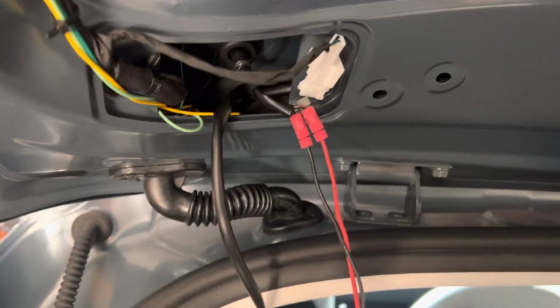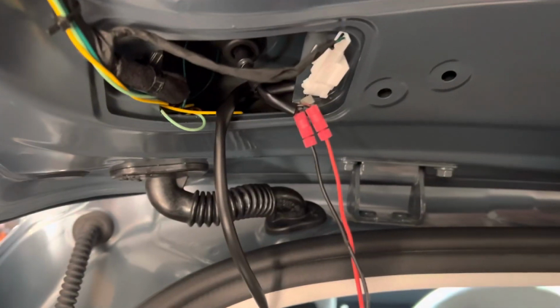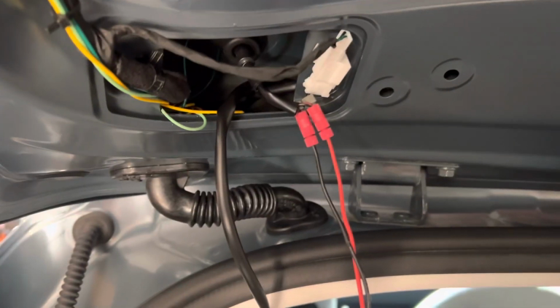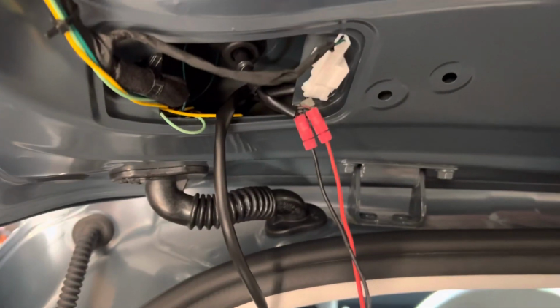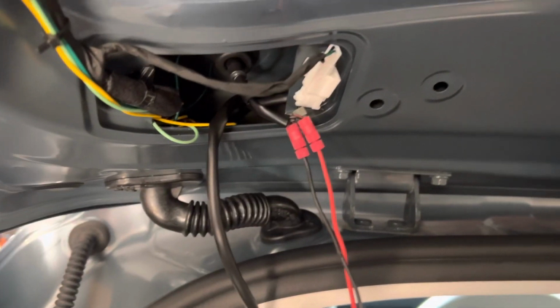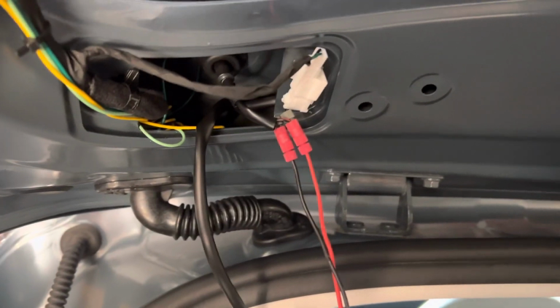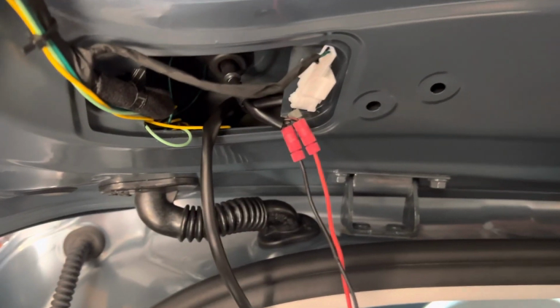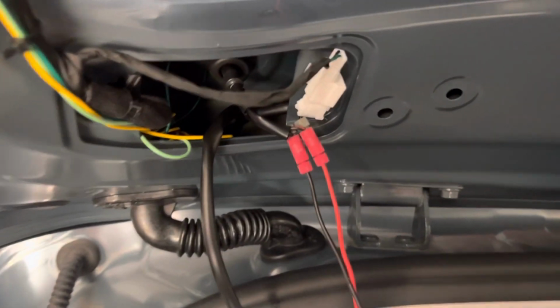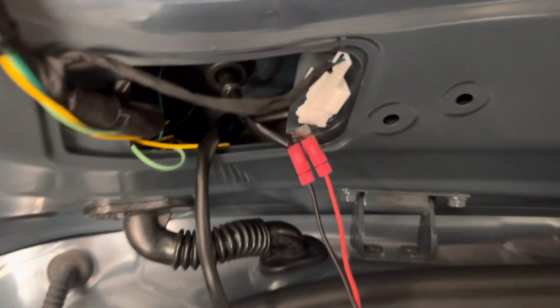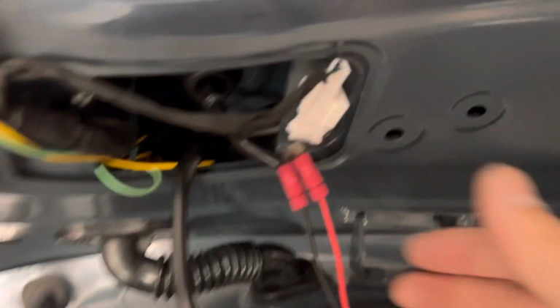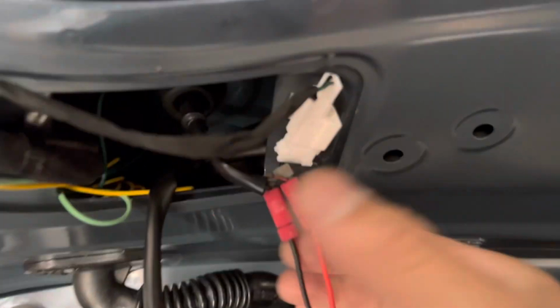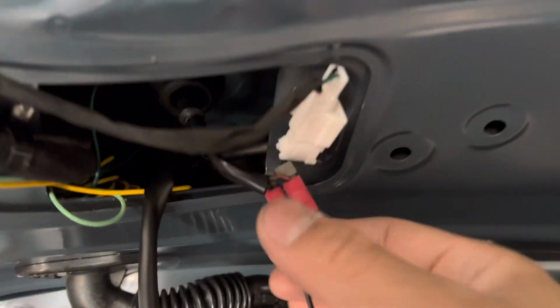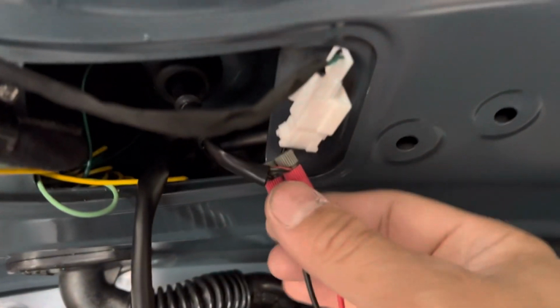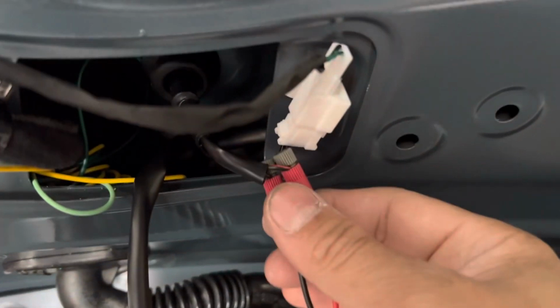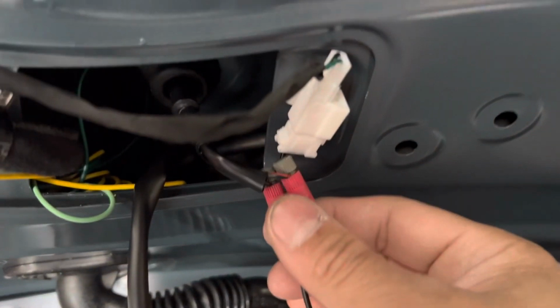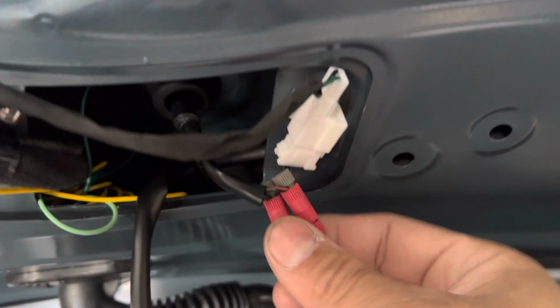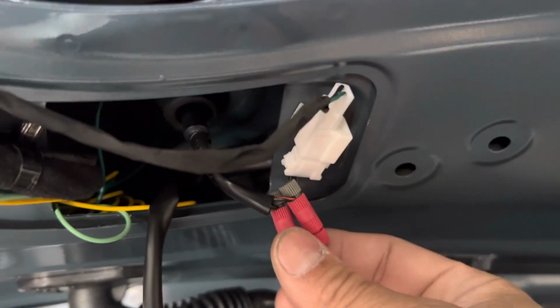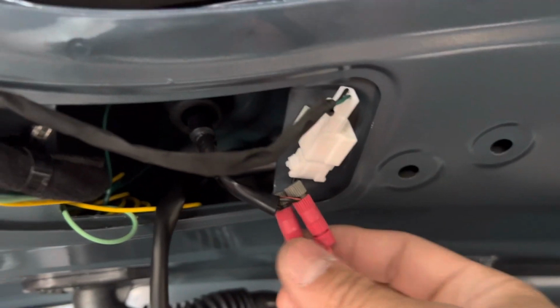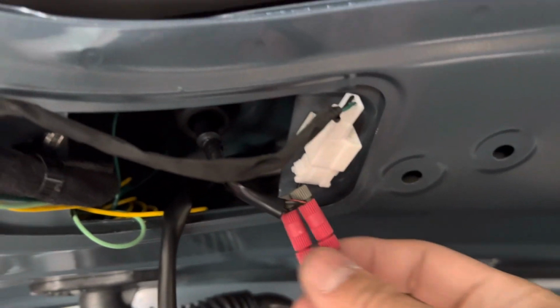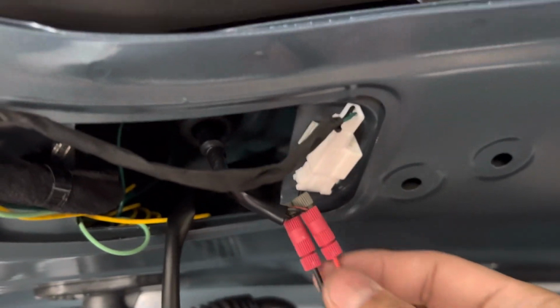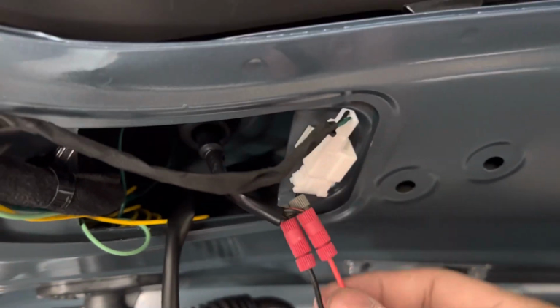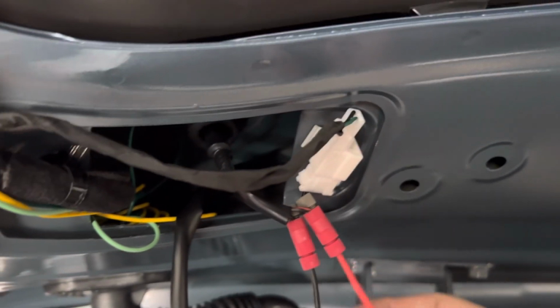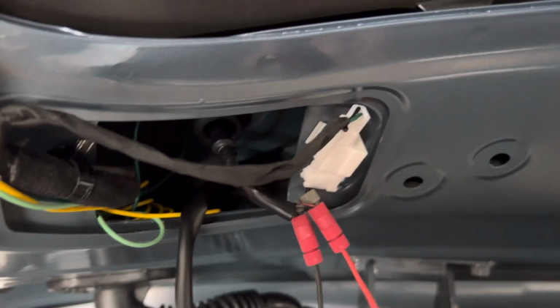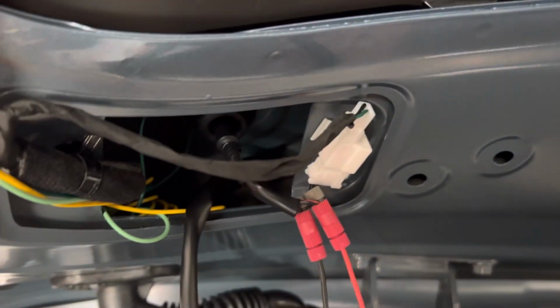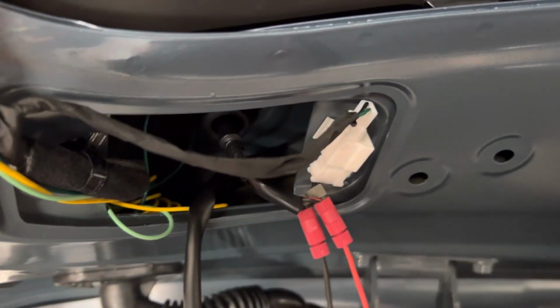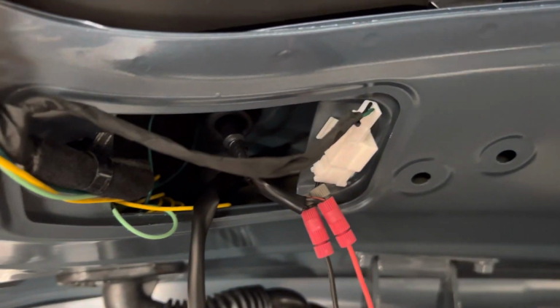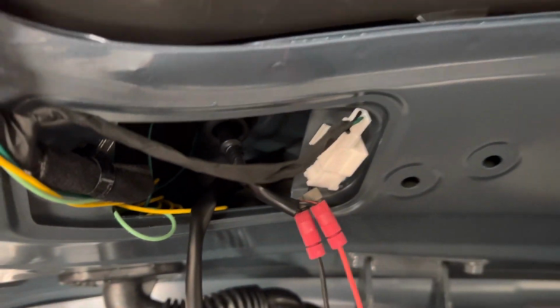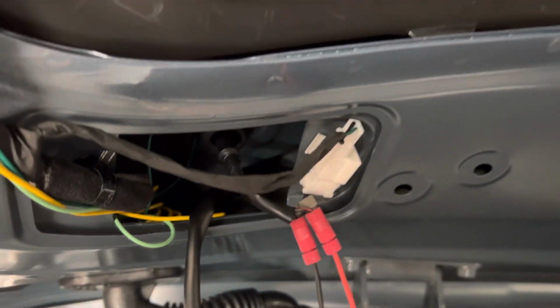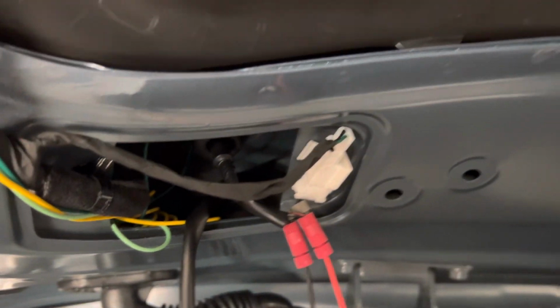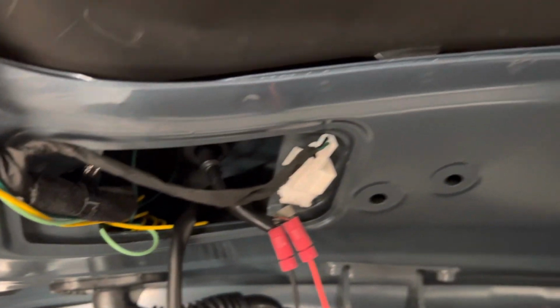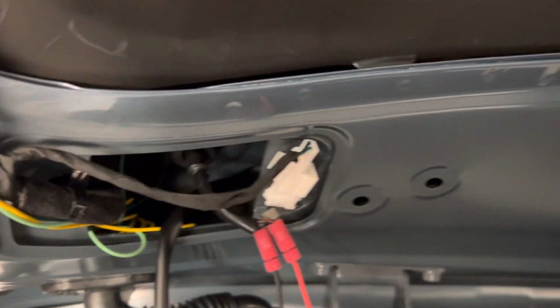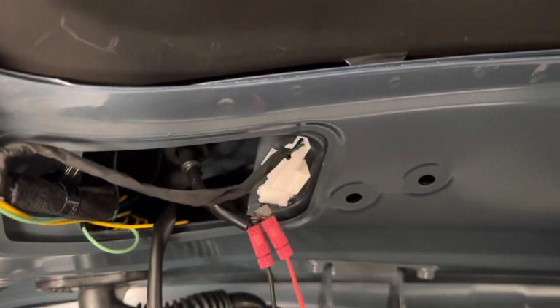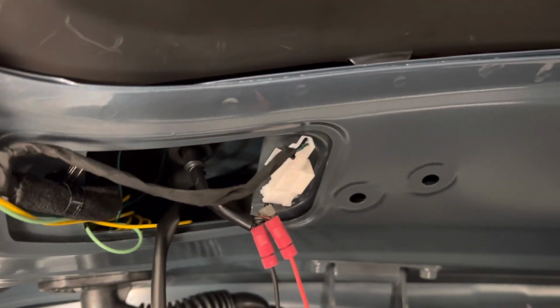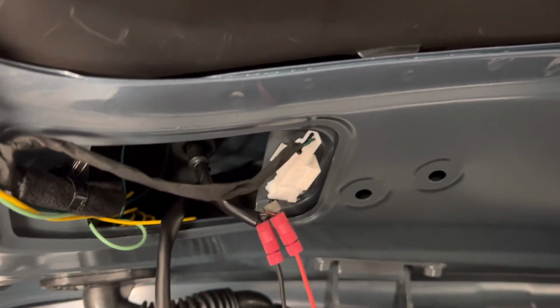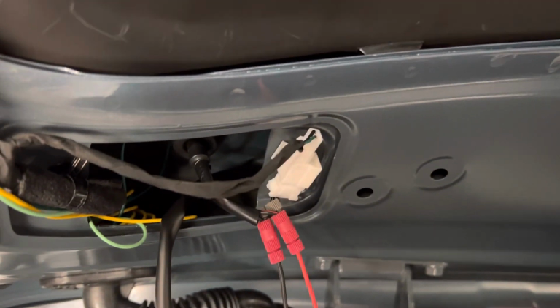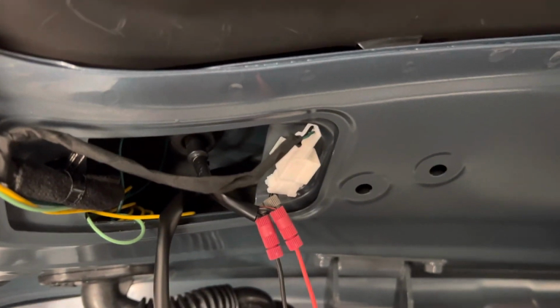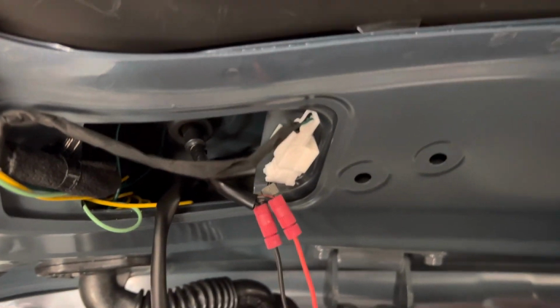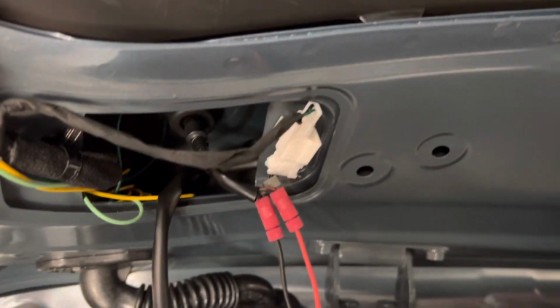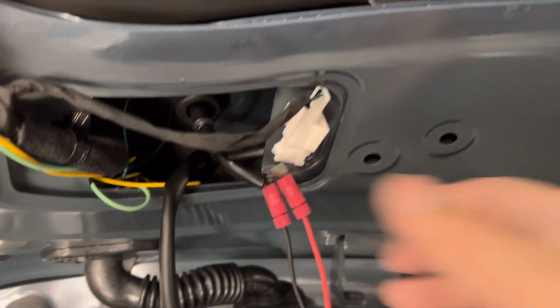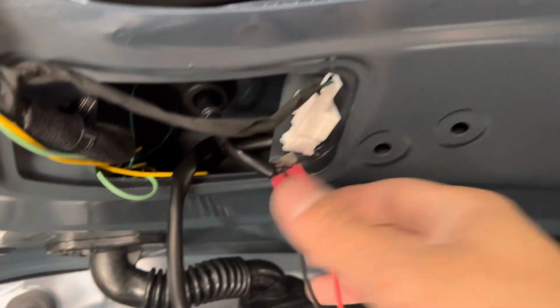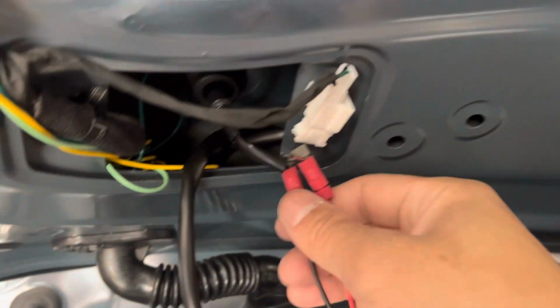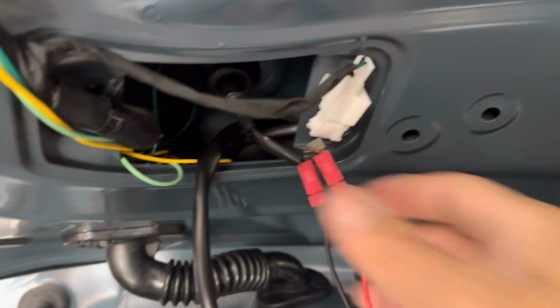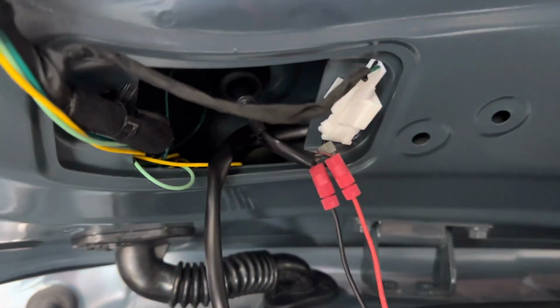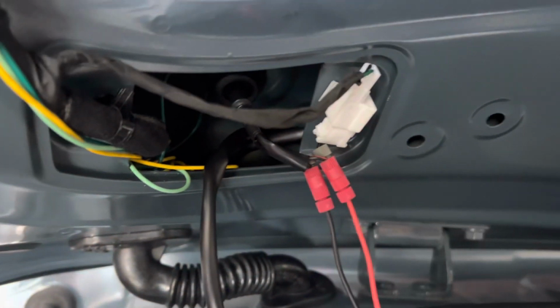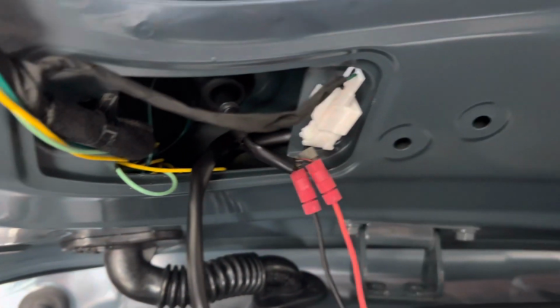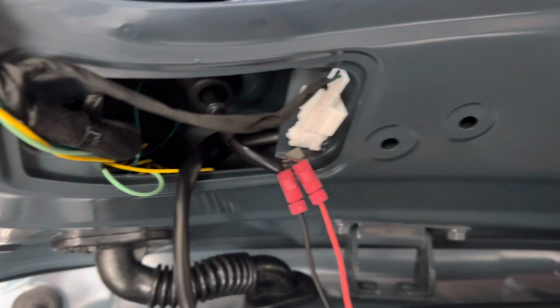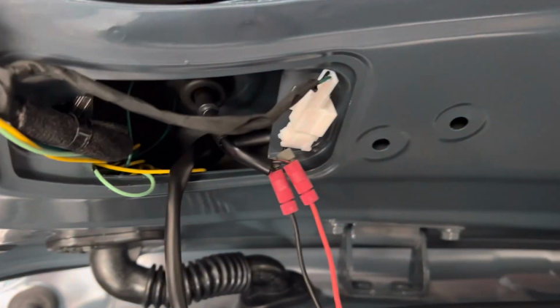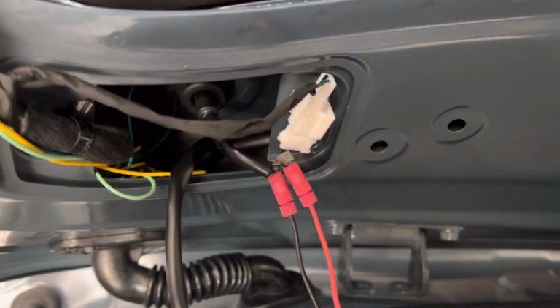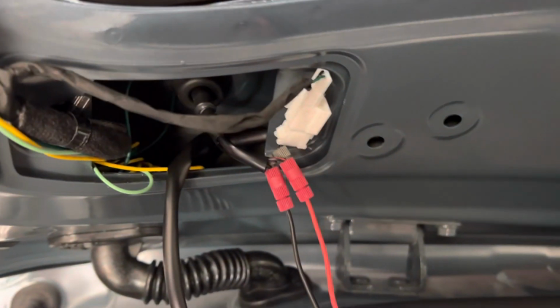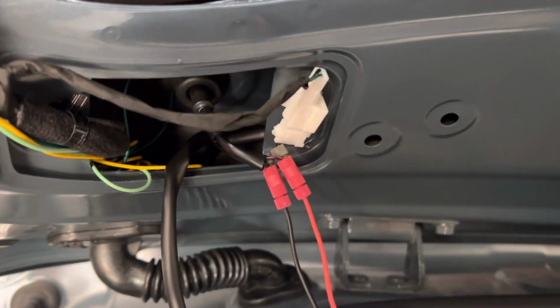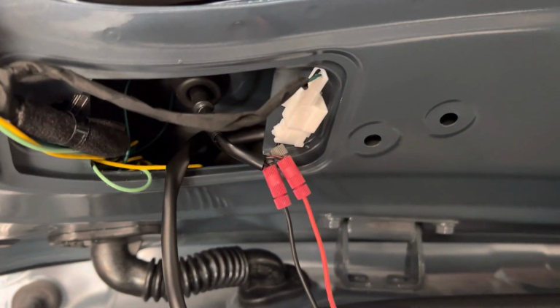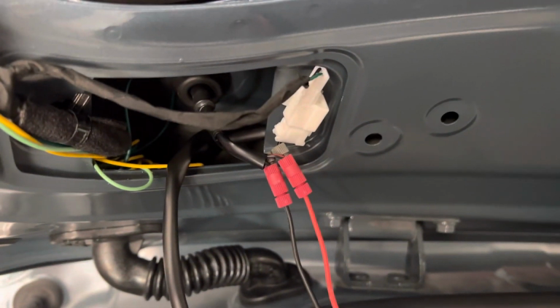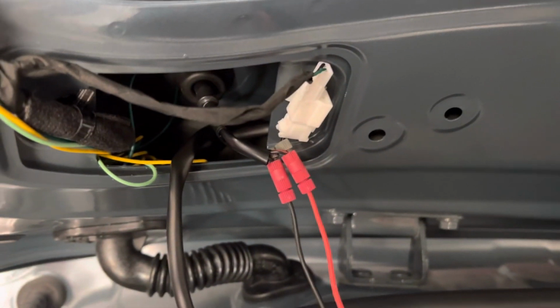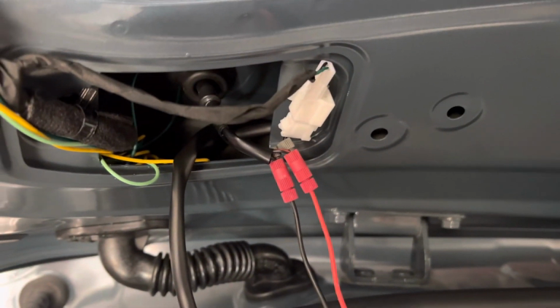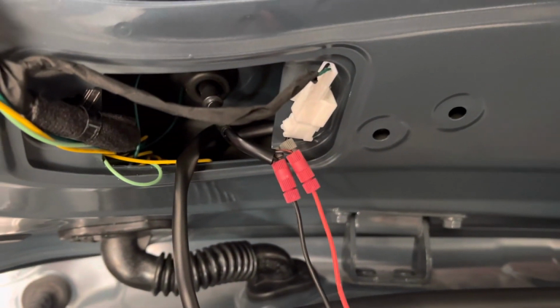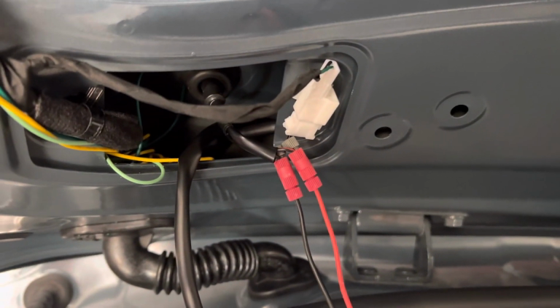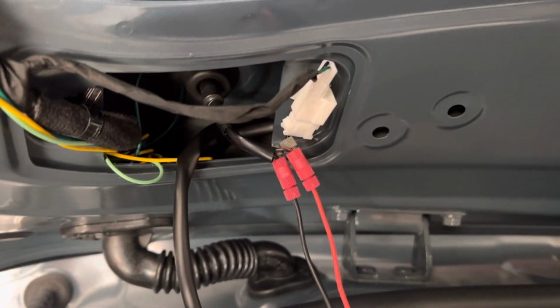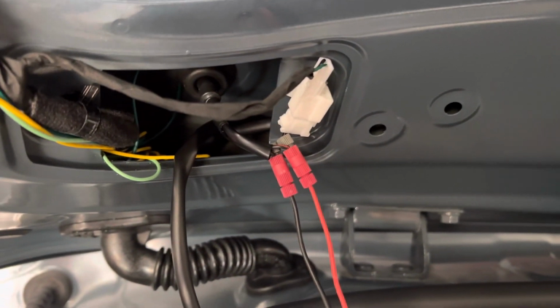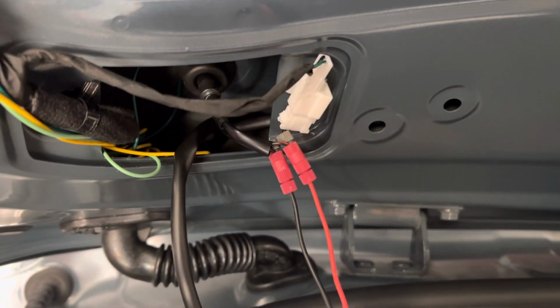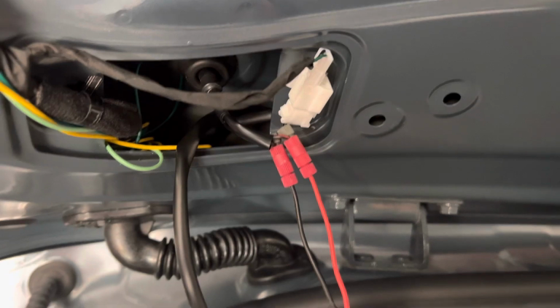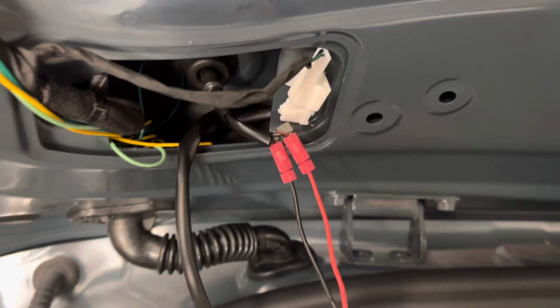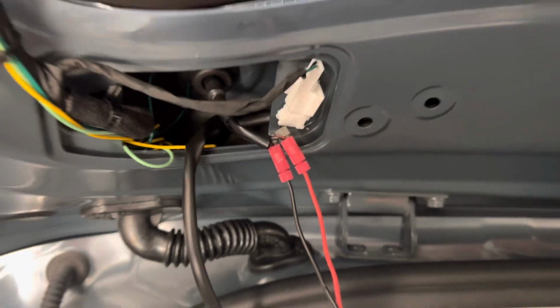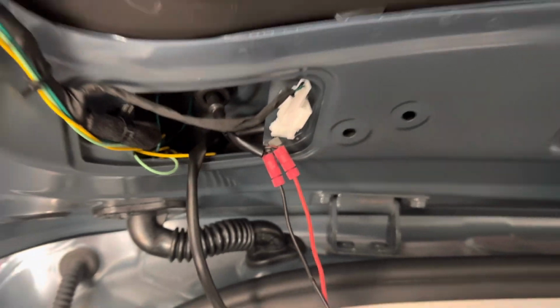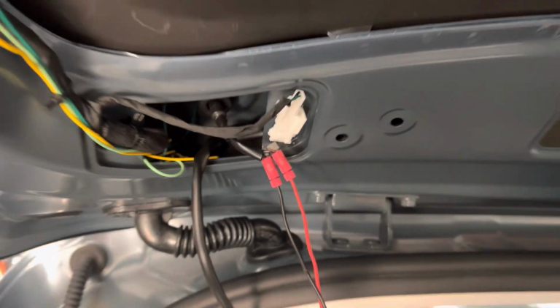Very similar in terms of the posi-tap methodology — it's just that instead of tapping to the tail light, we're tapping to the brake light, and that concludes the brake light tutorial.